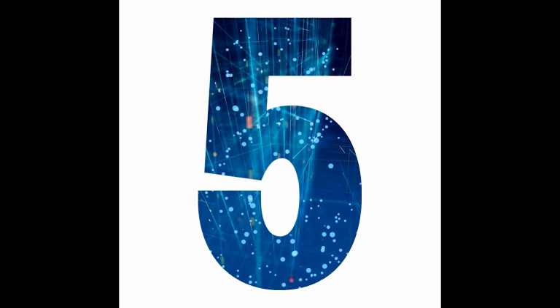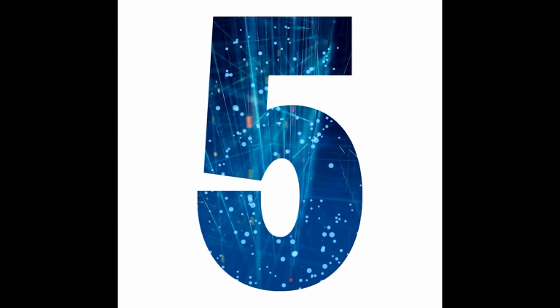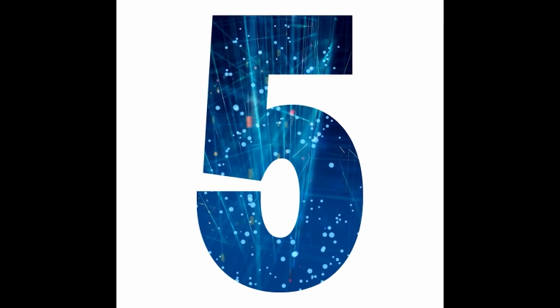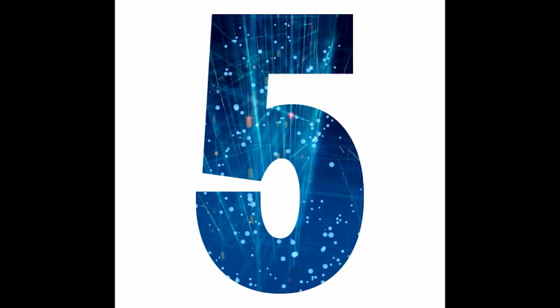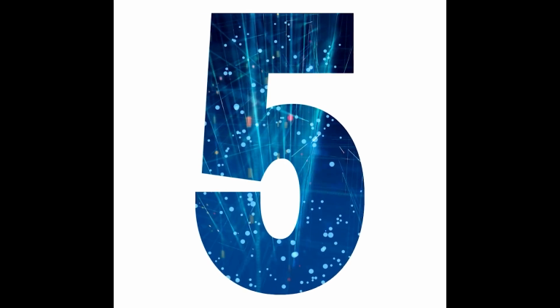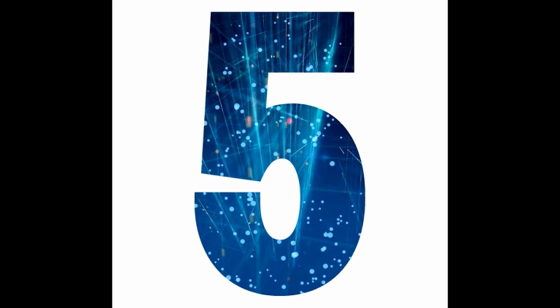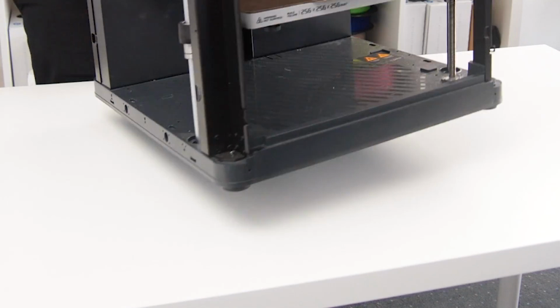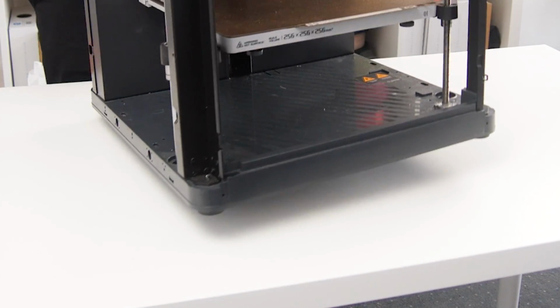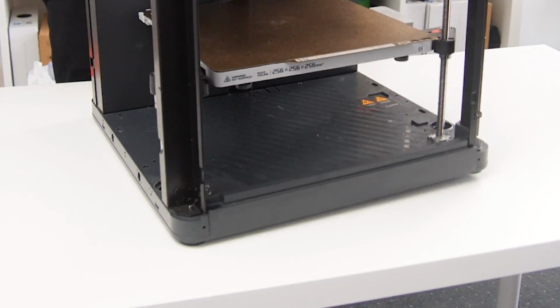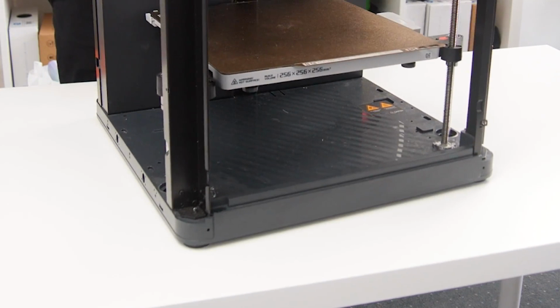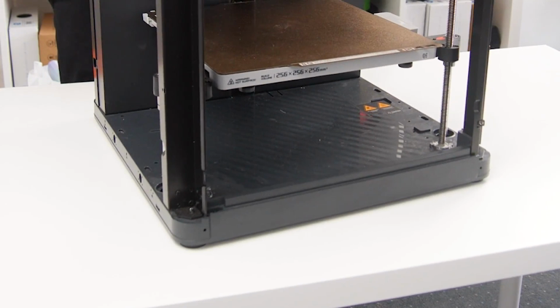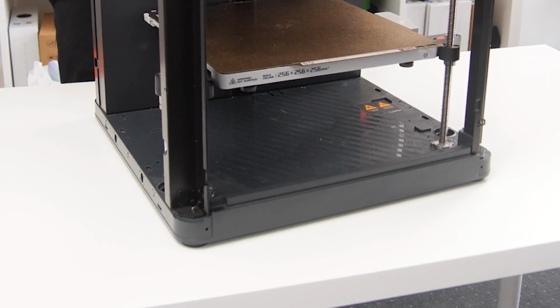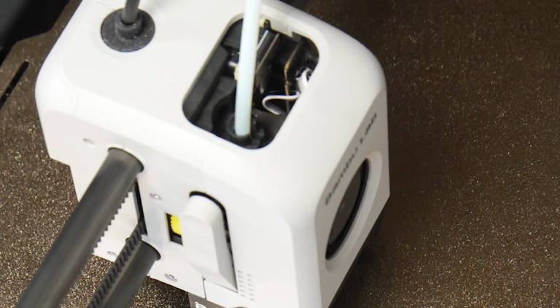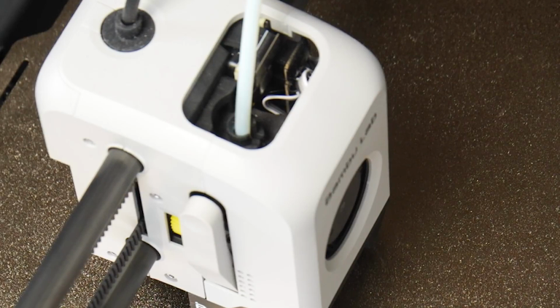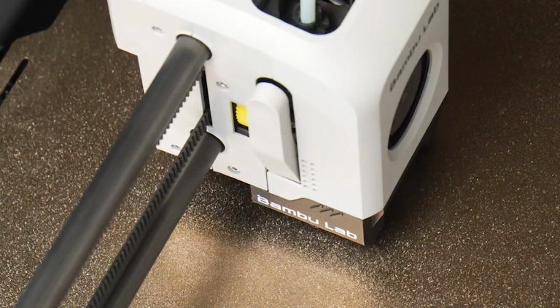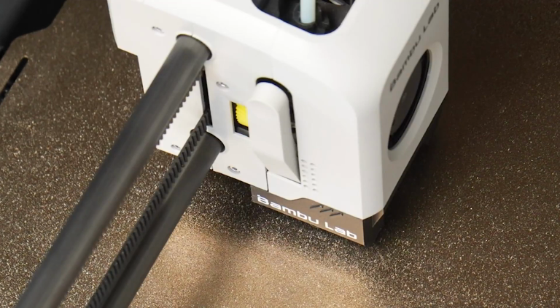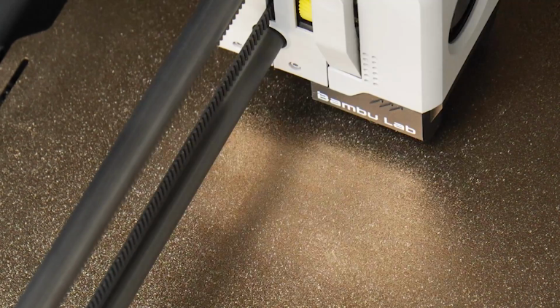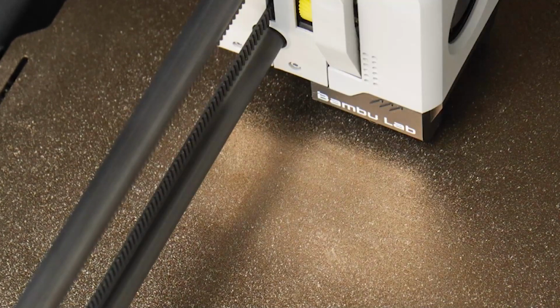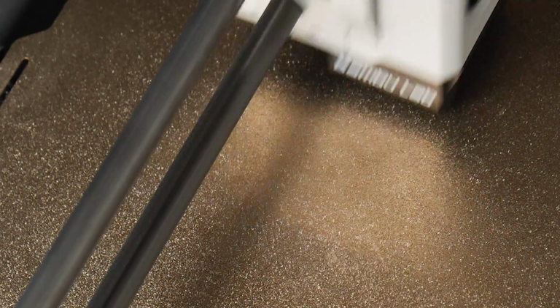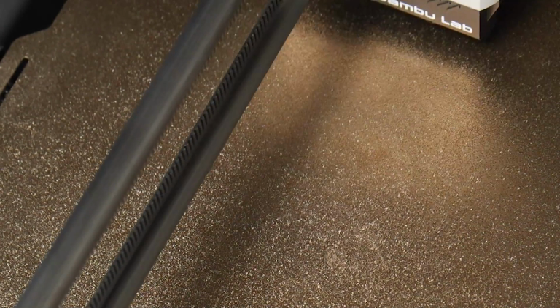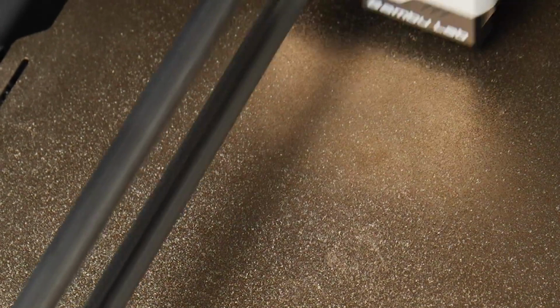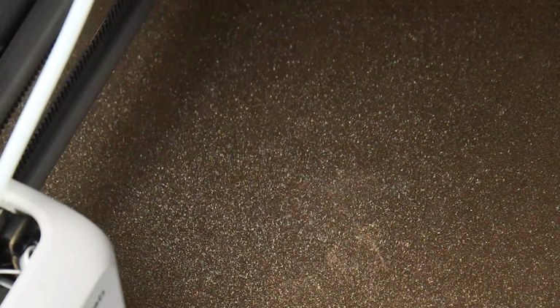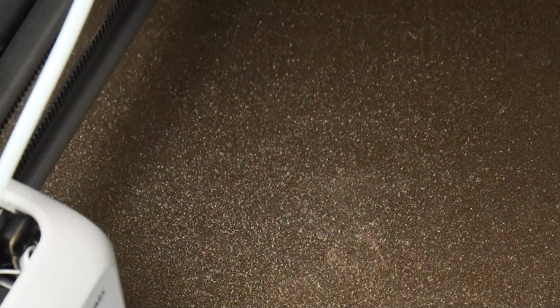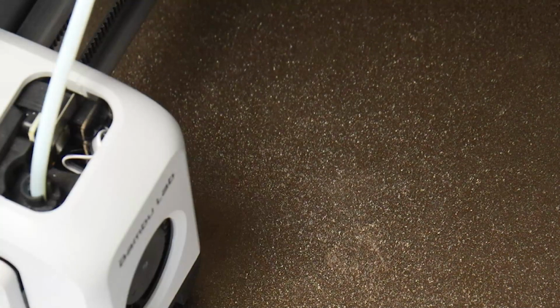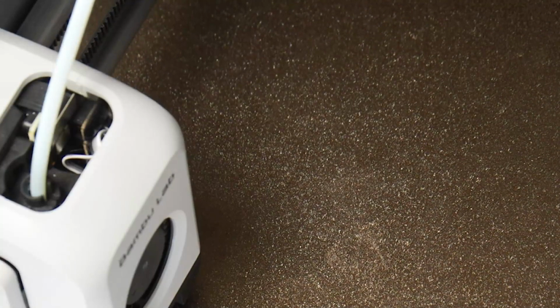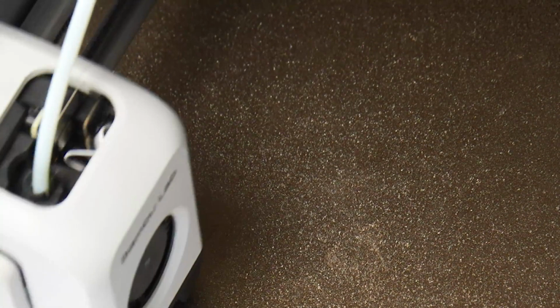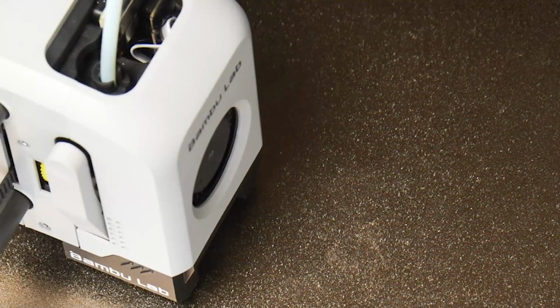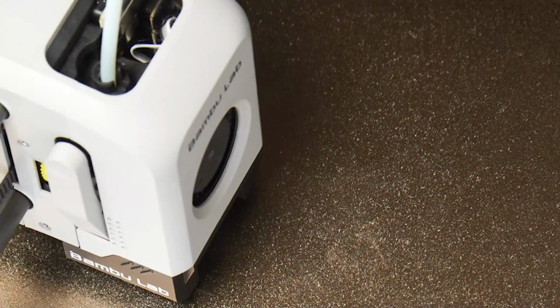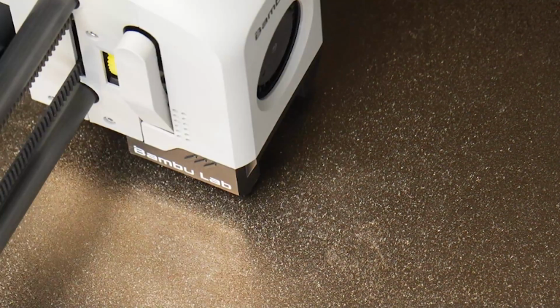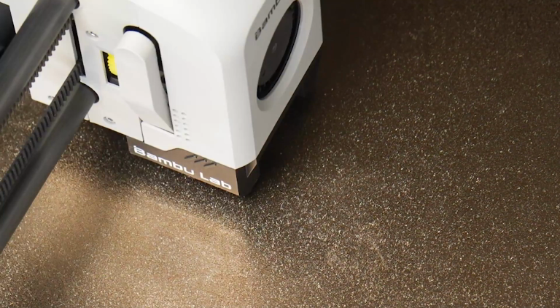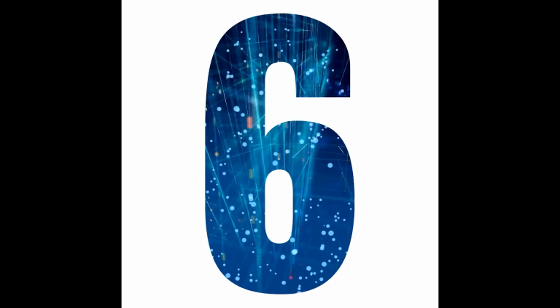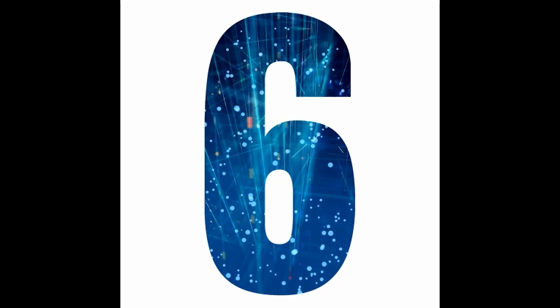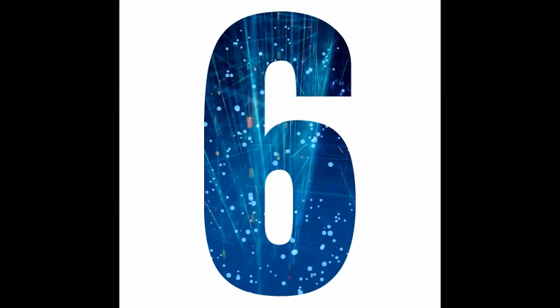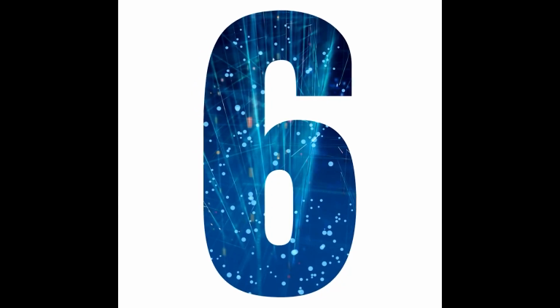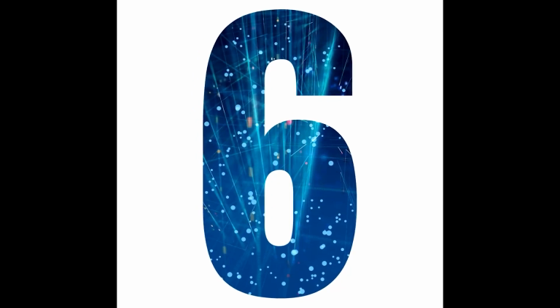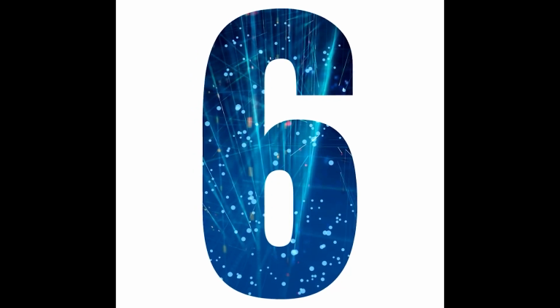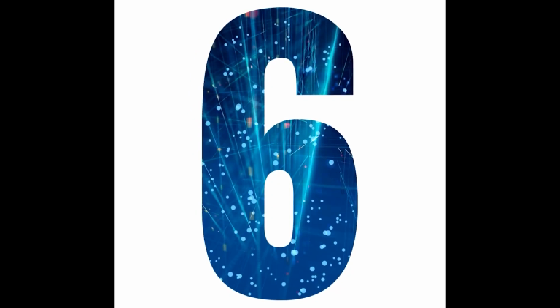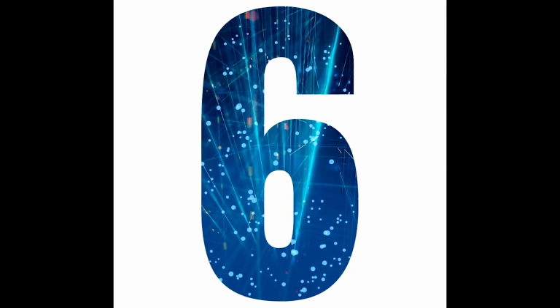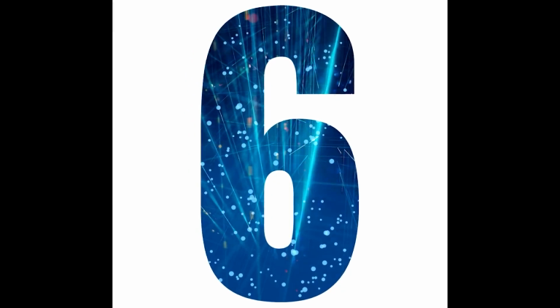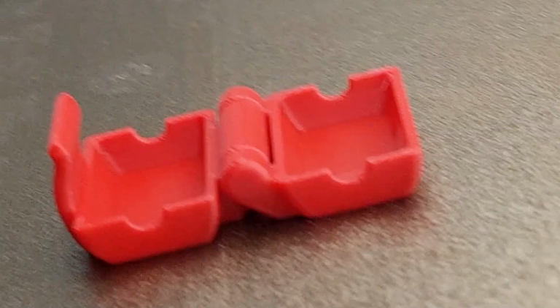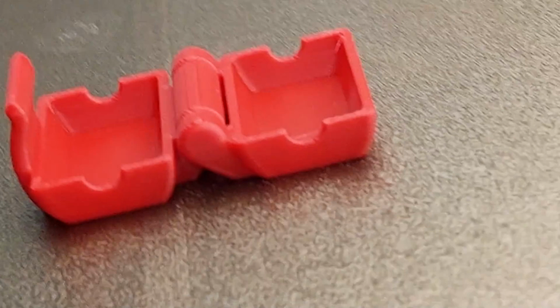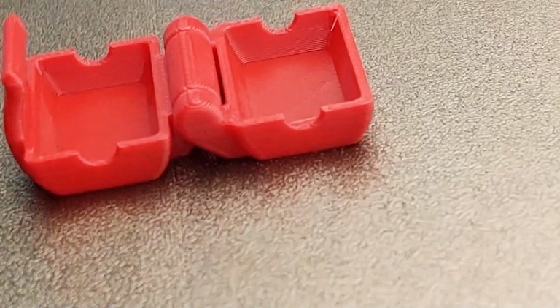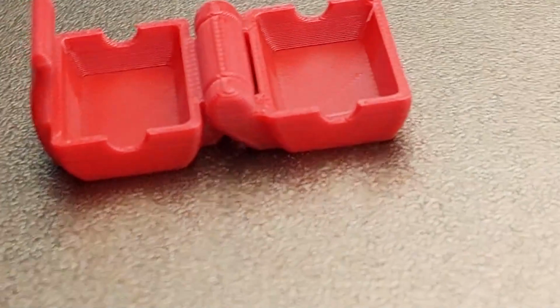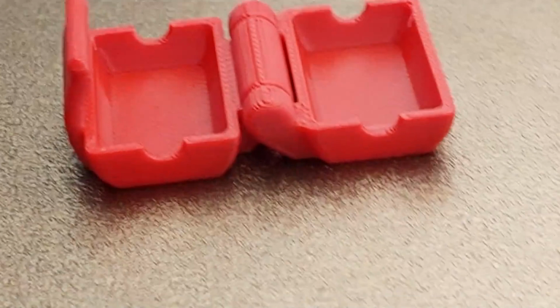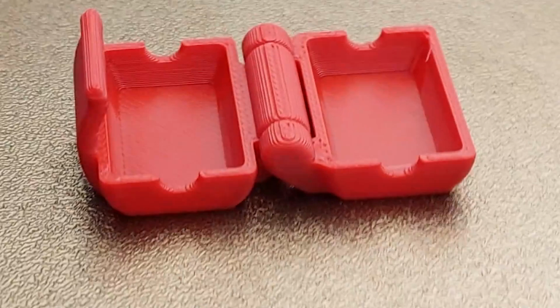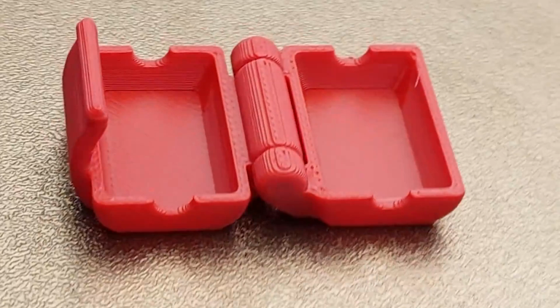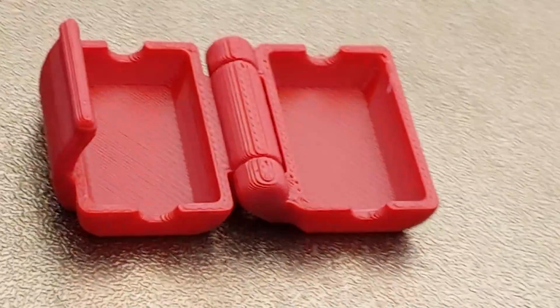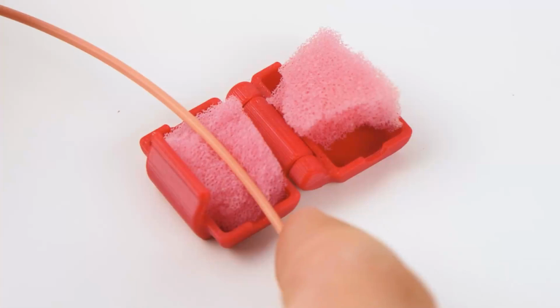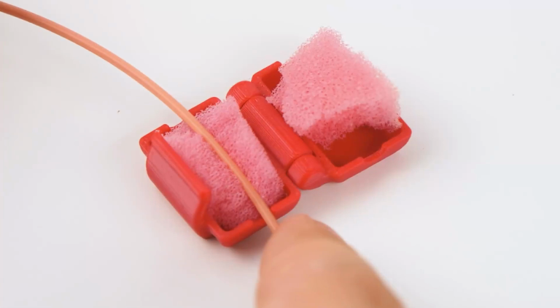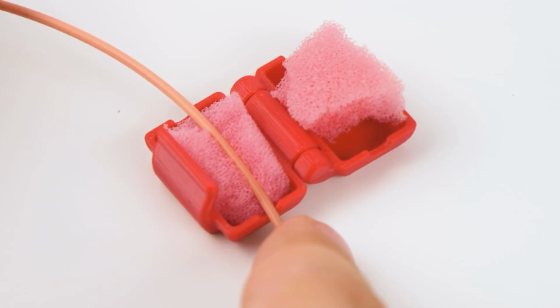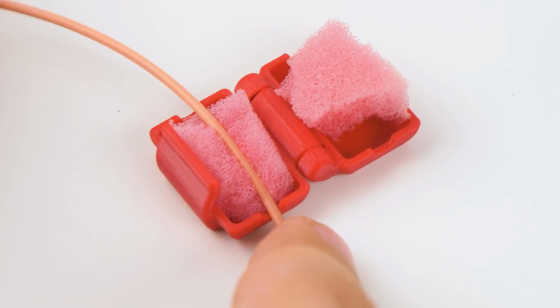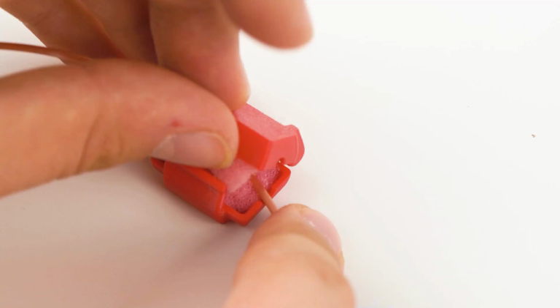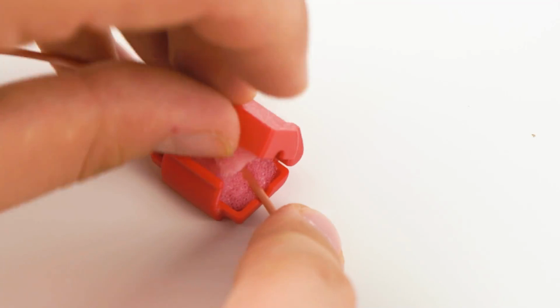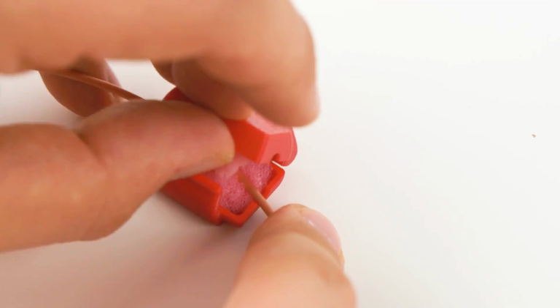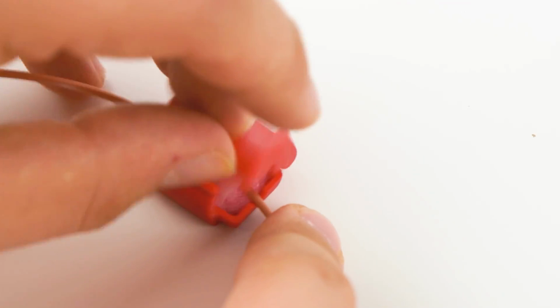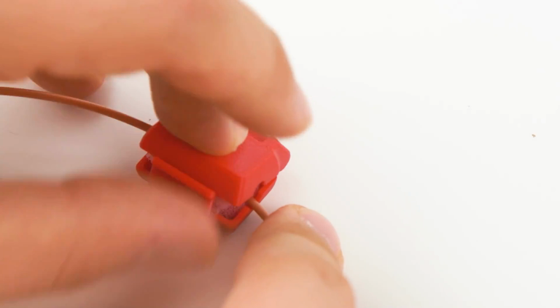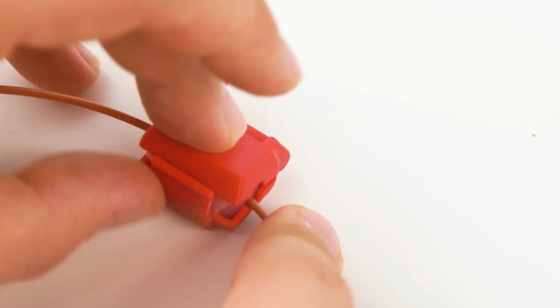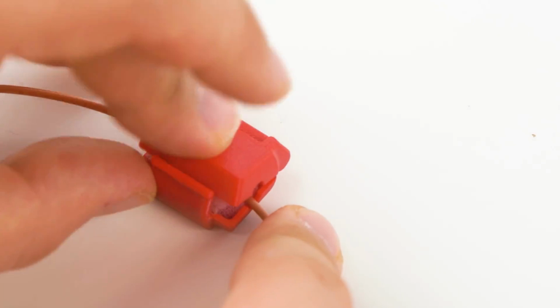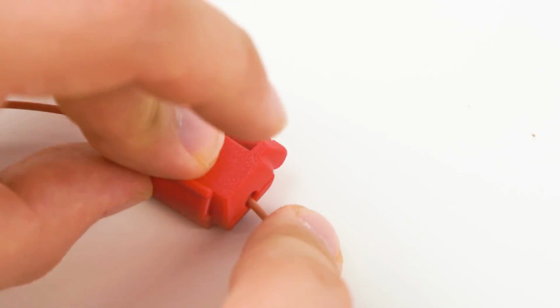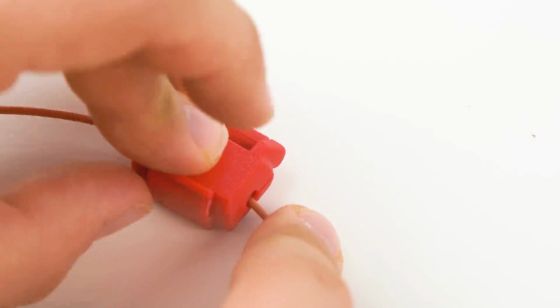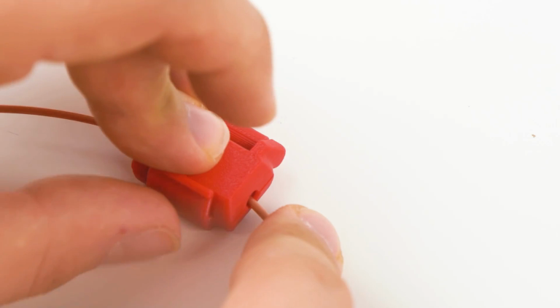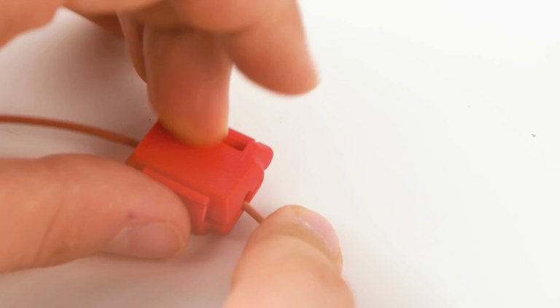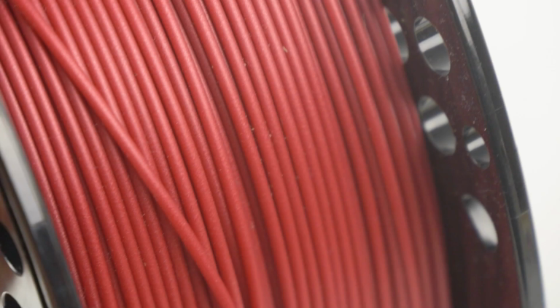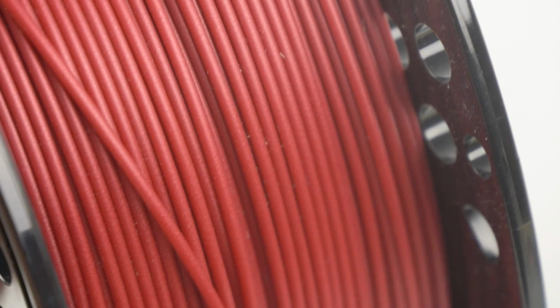Number 5. Level your bed after moving your 3D printer. Number 6. Print yourself a dust filter — it's gonna come in handy.